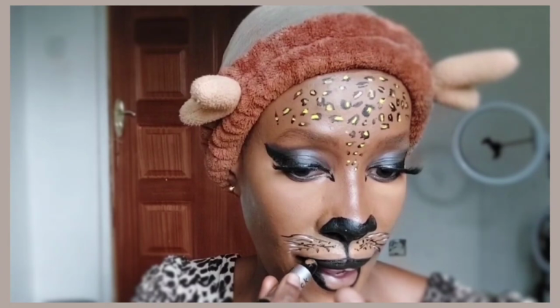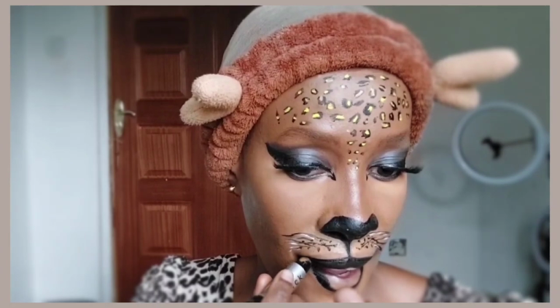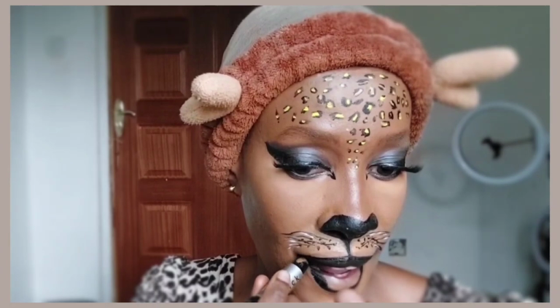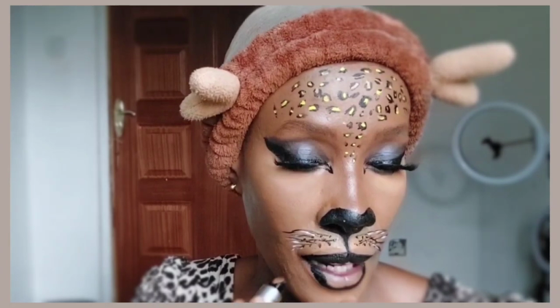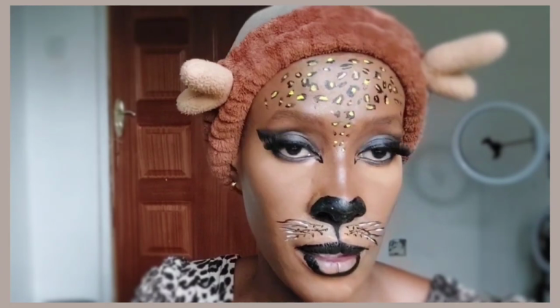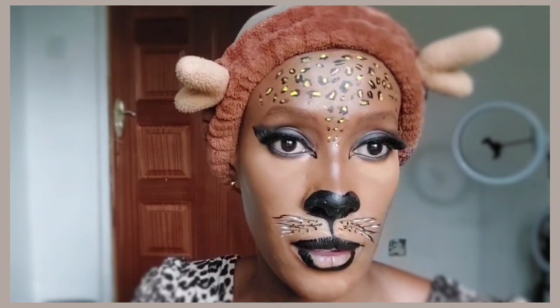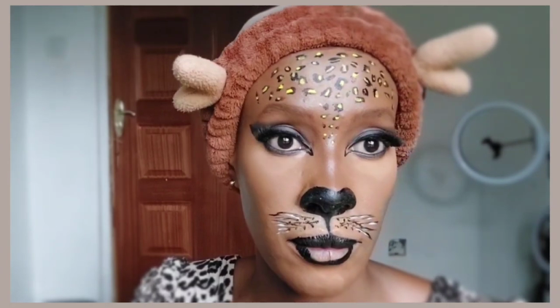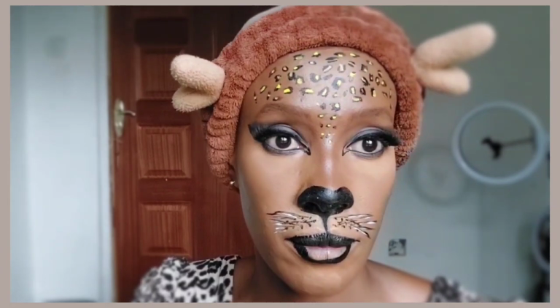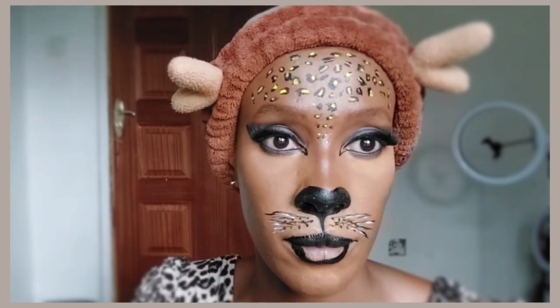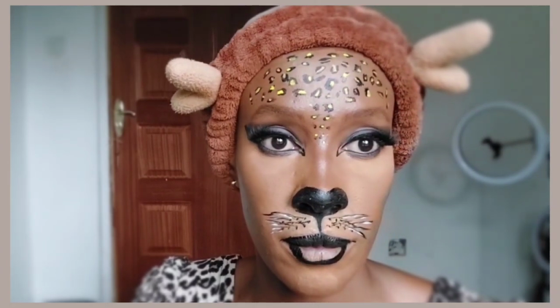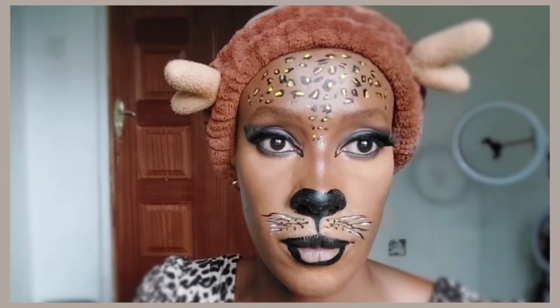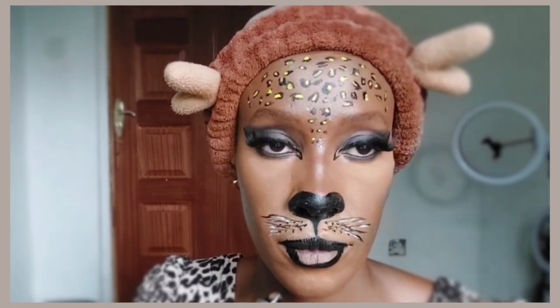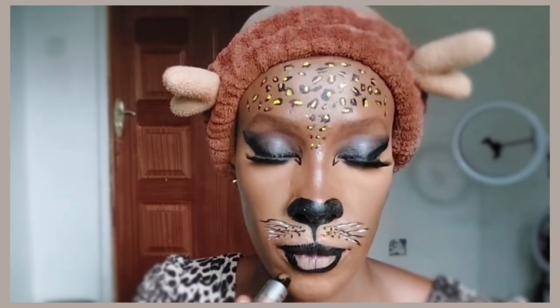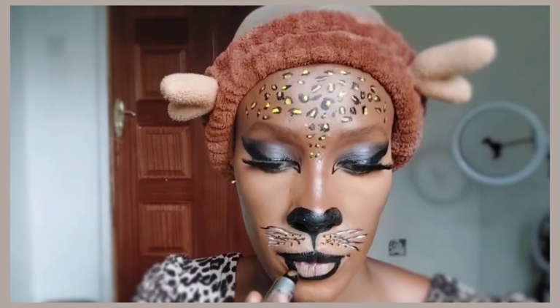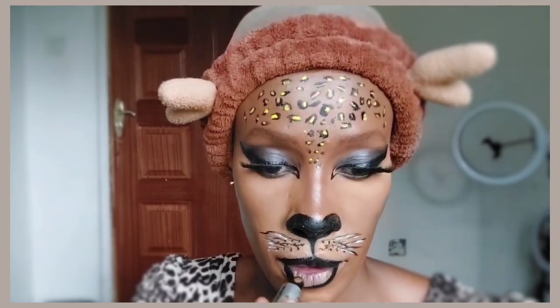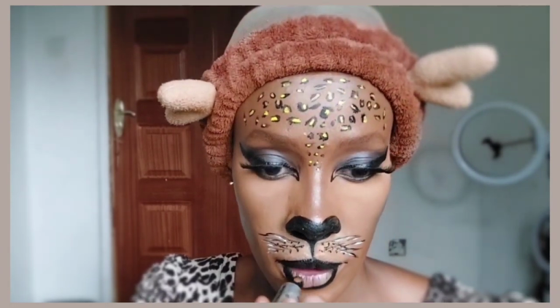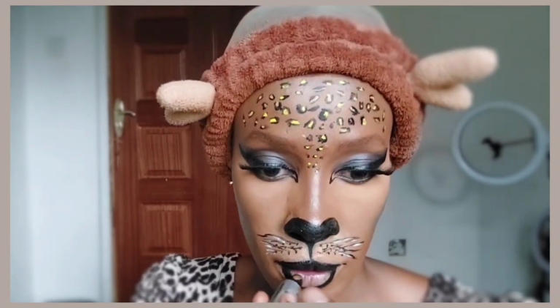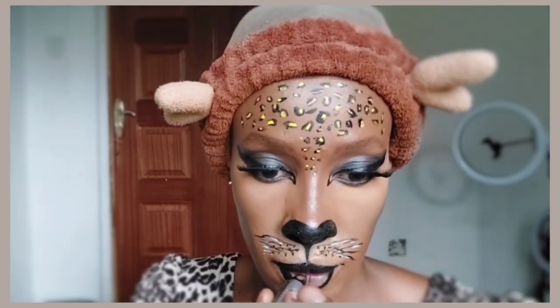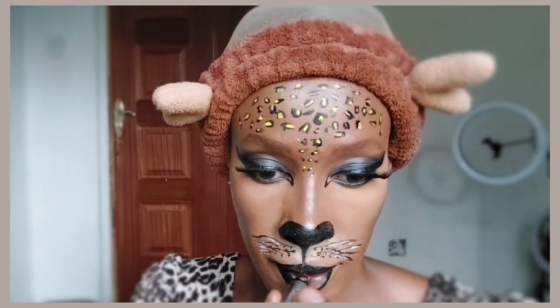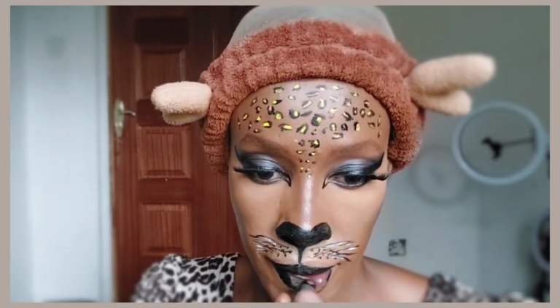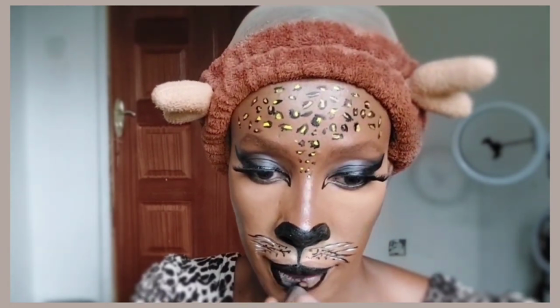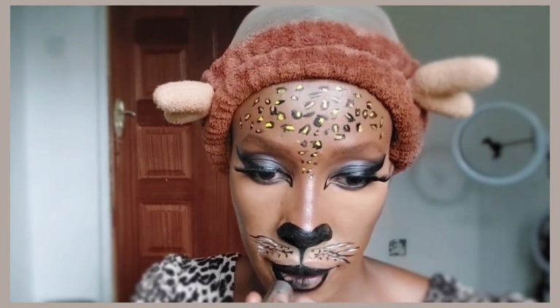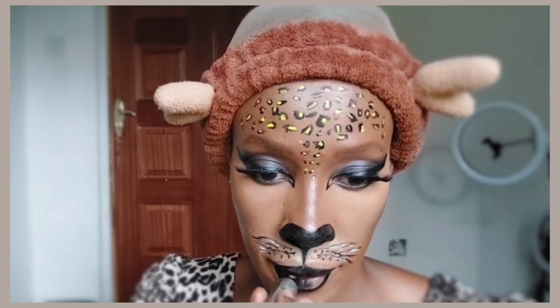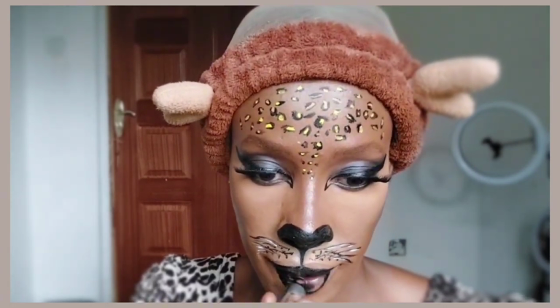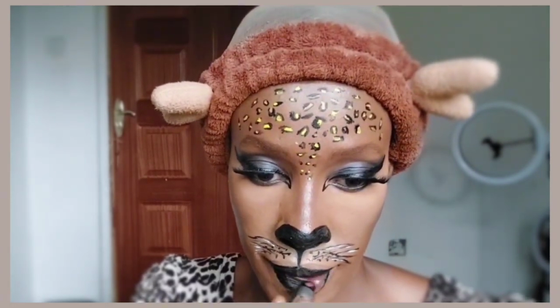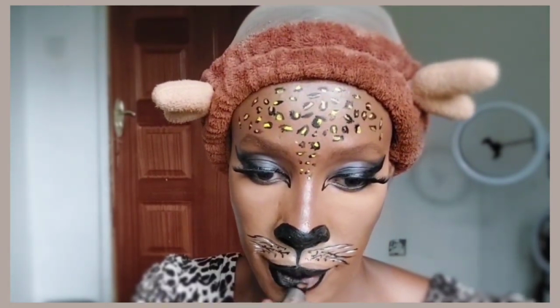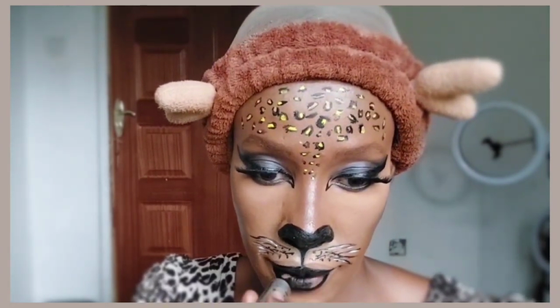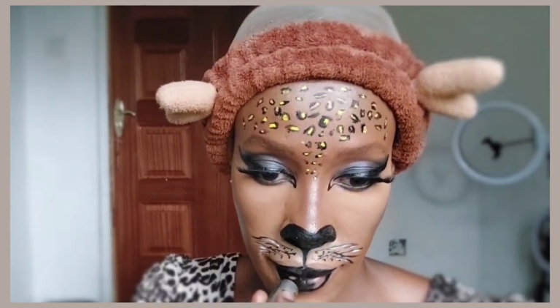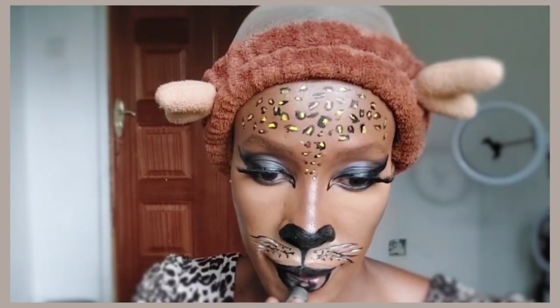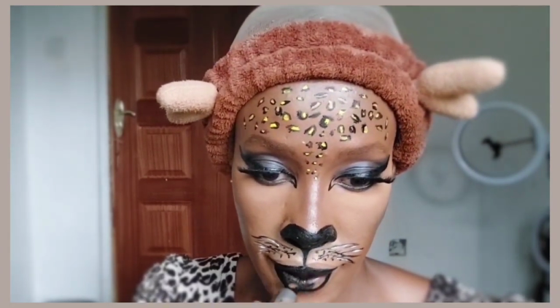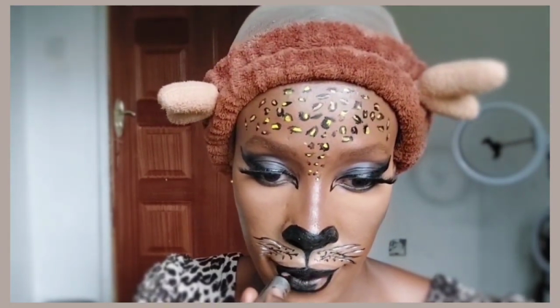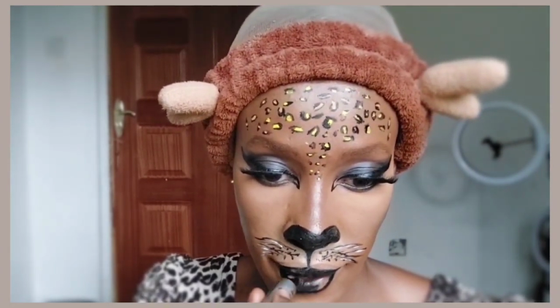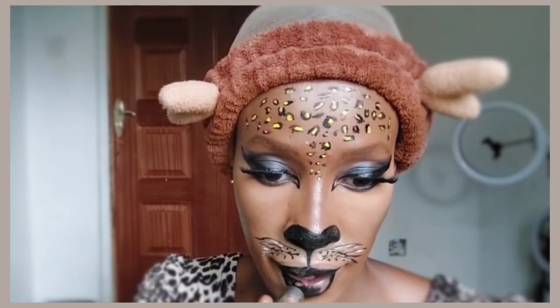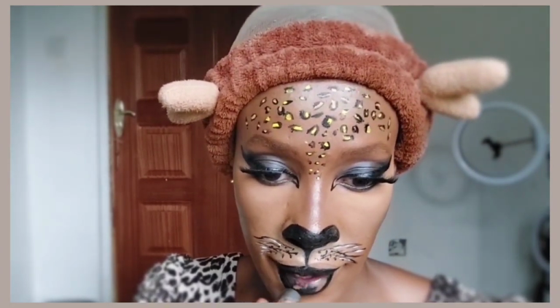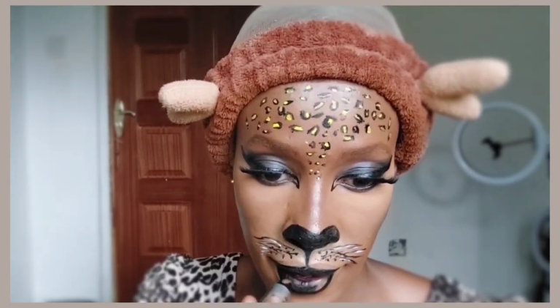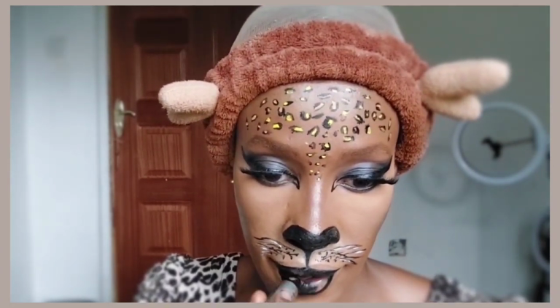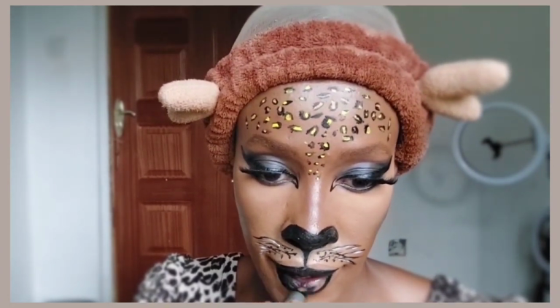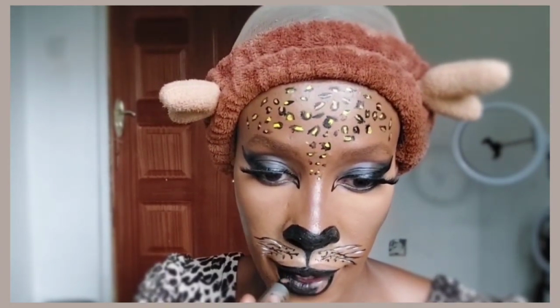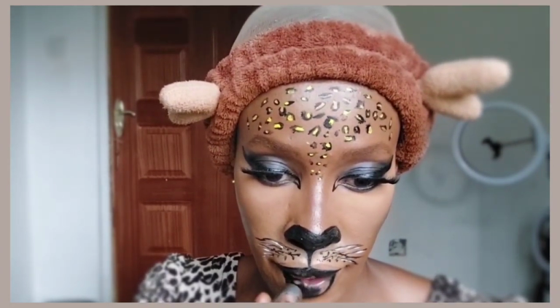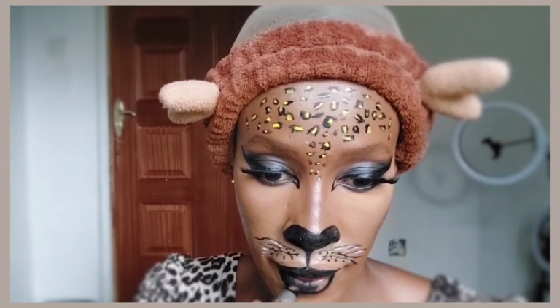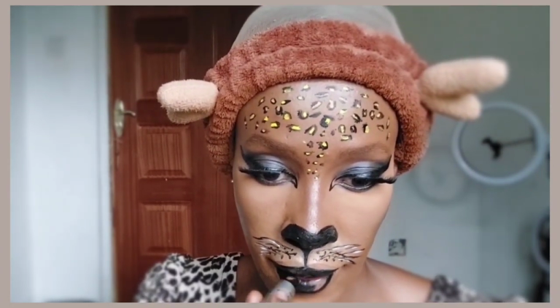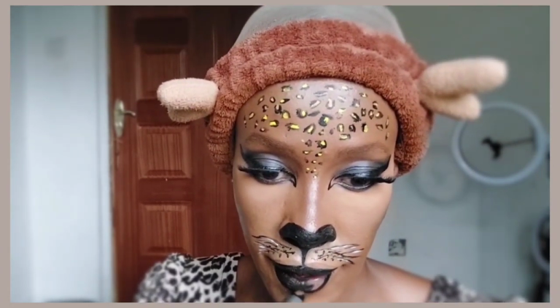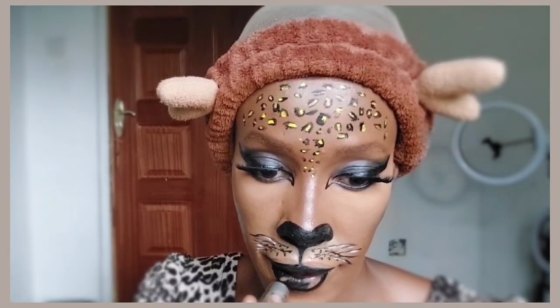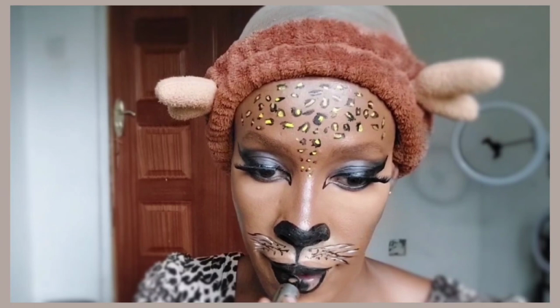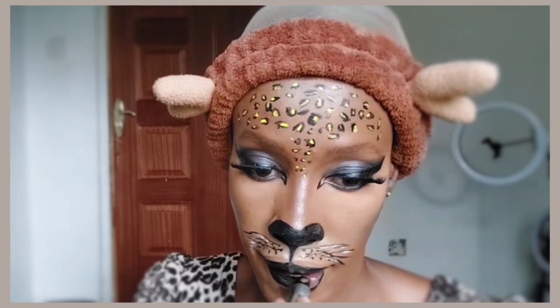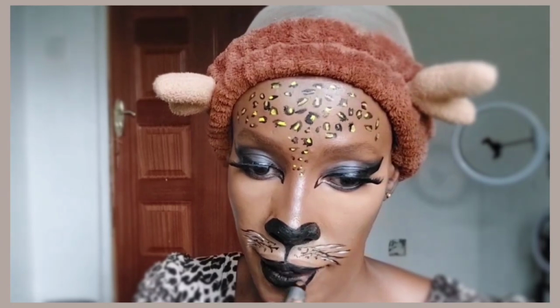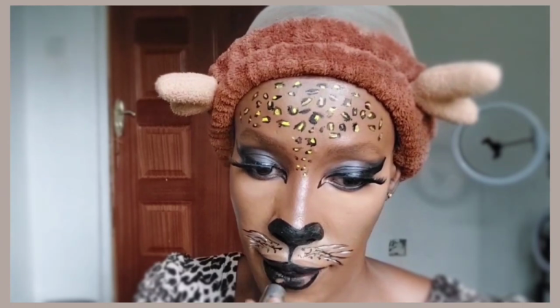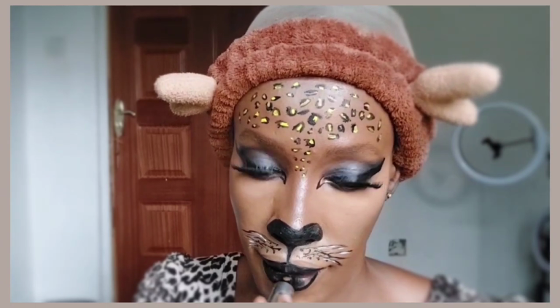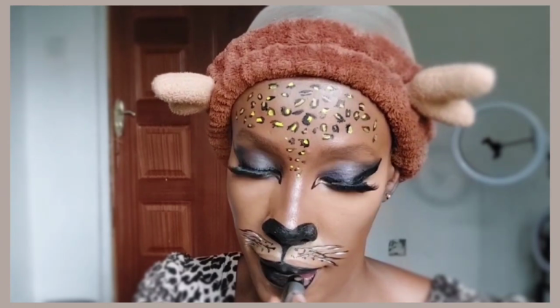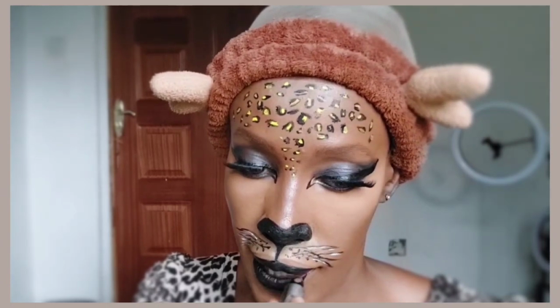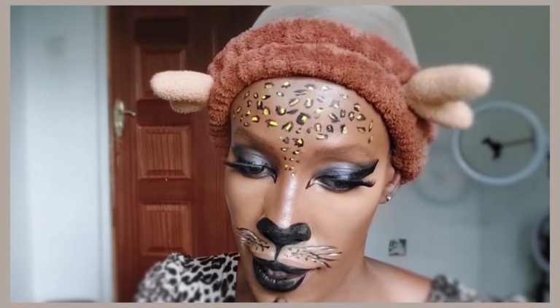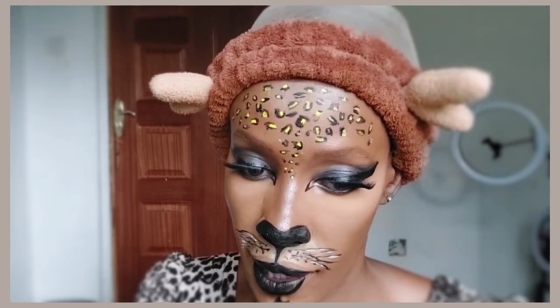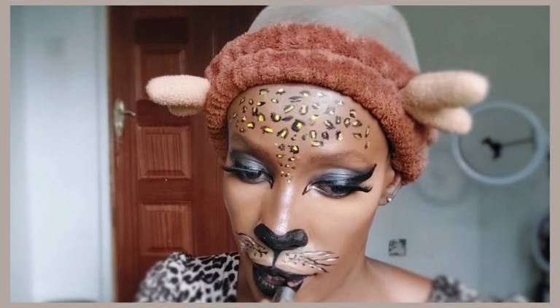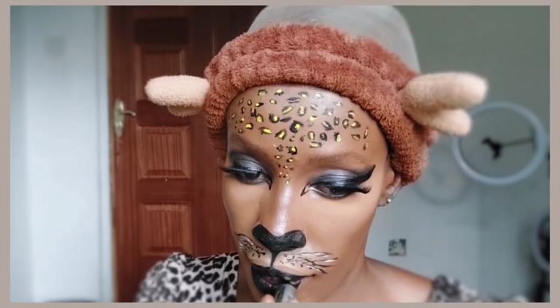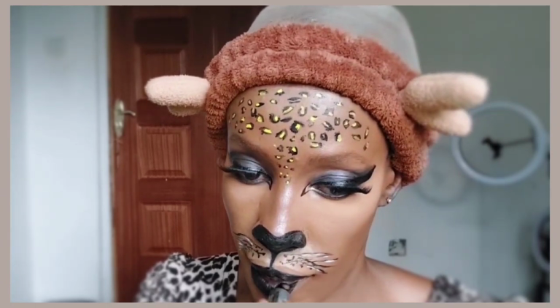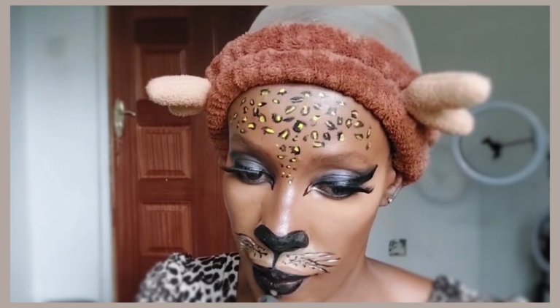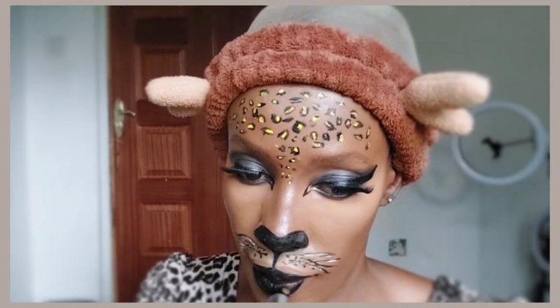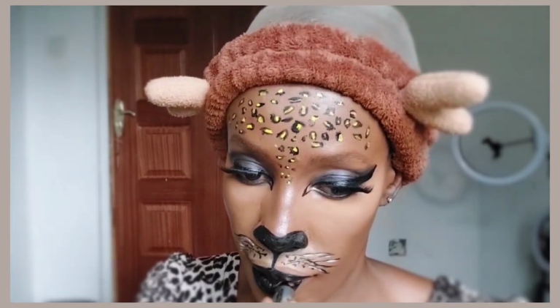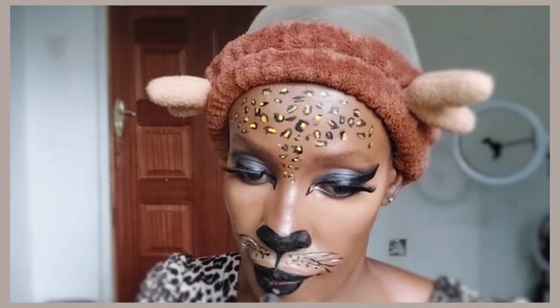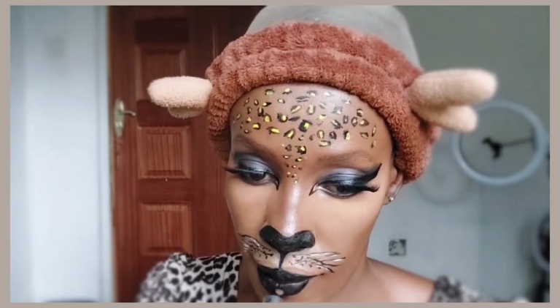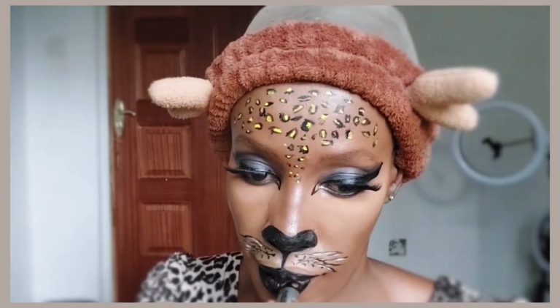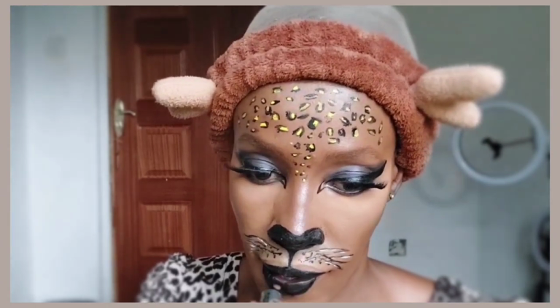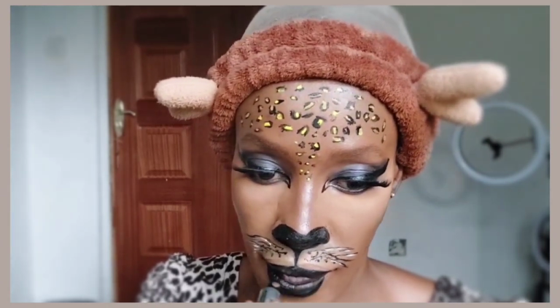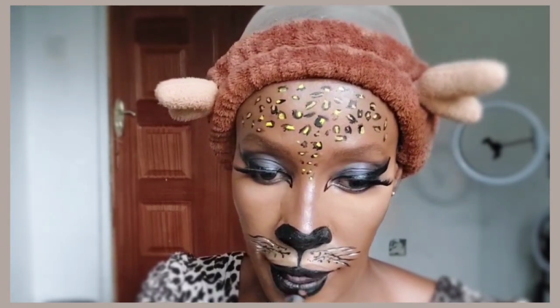For lipstick I'm using this black Ailey Colors lipstick and applying it all over my lips.